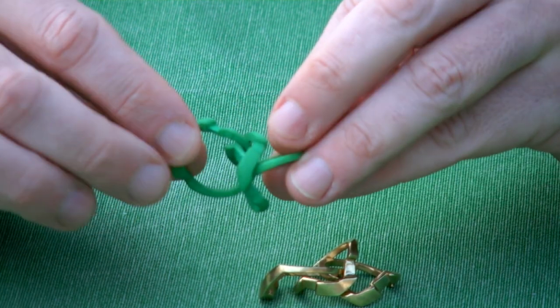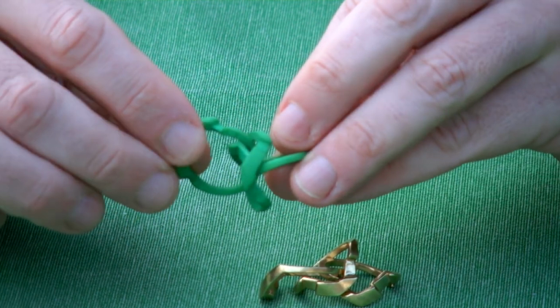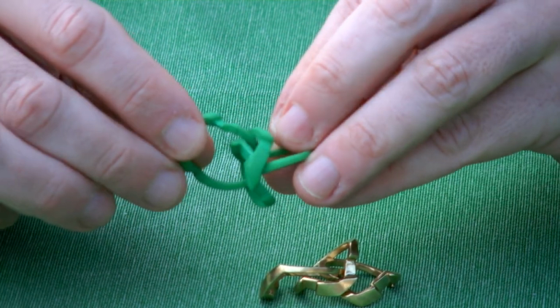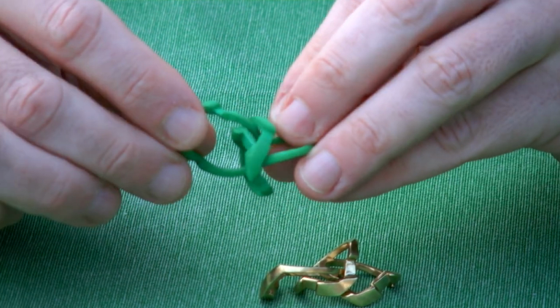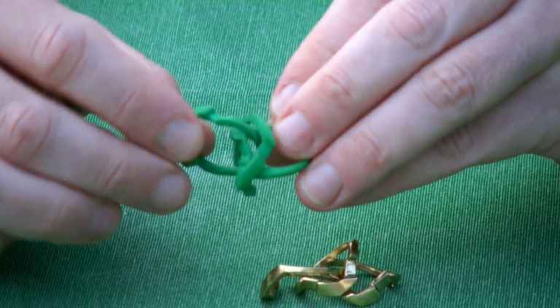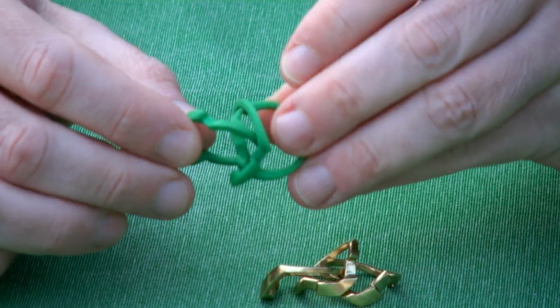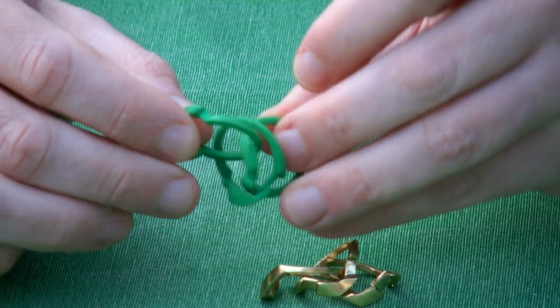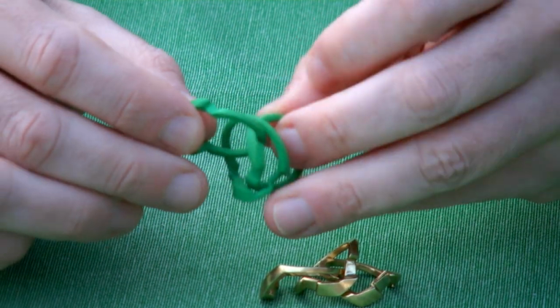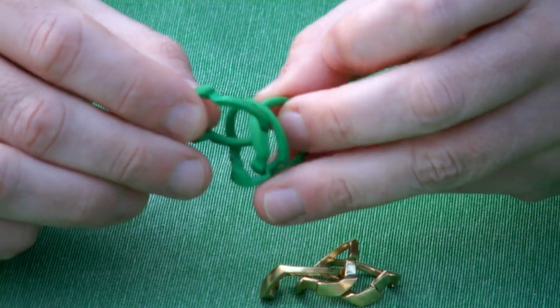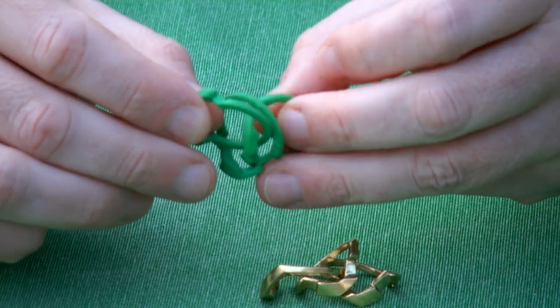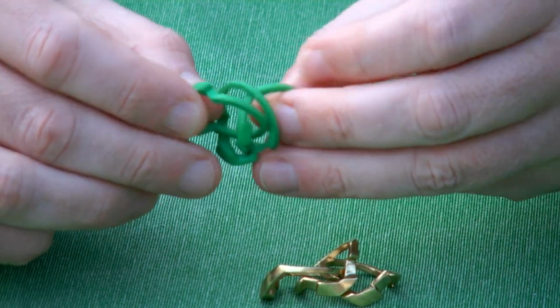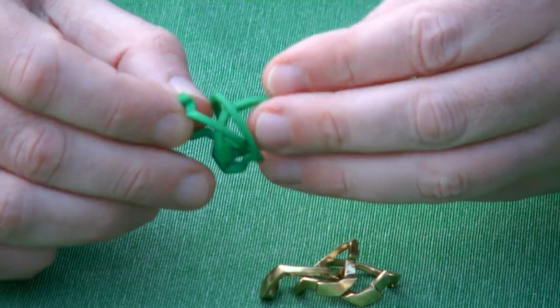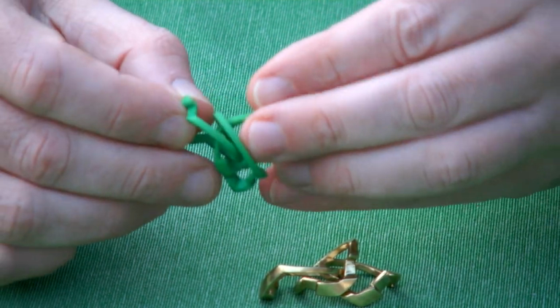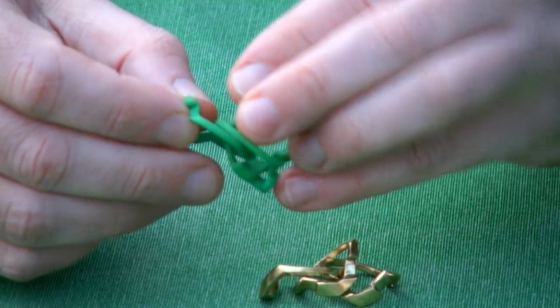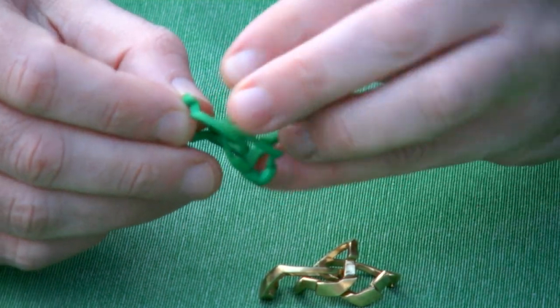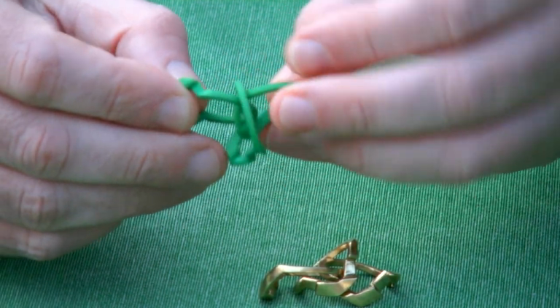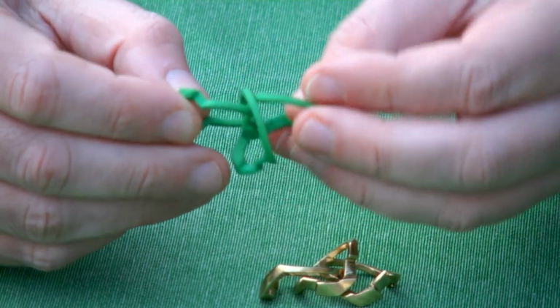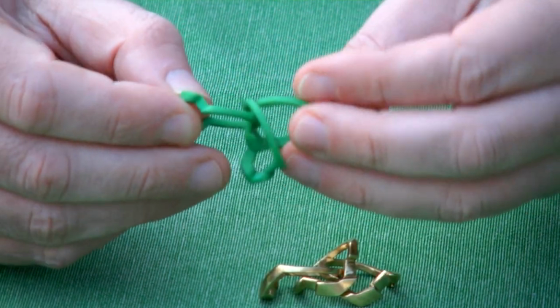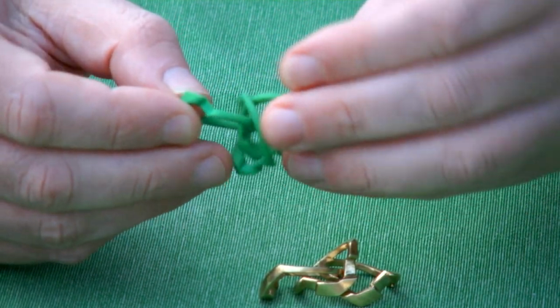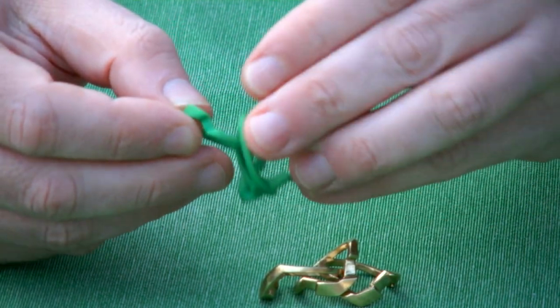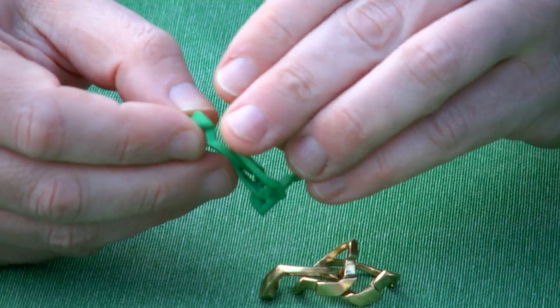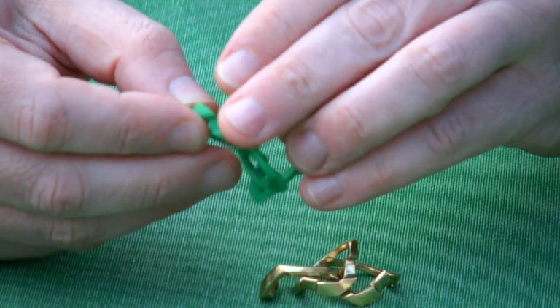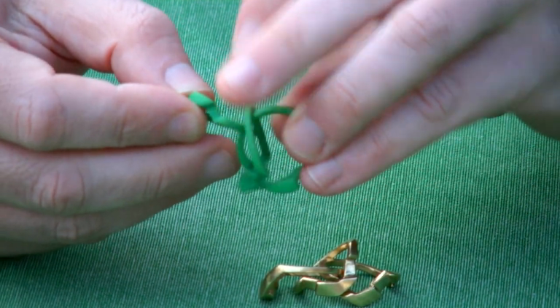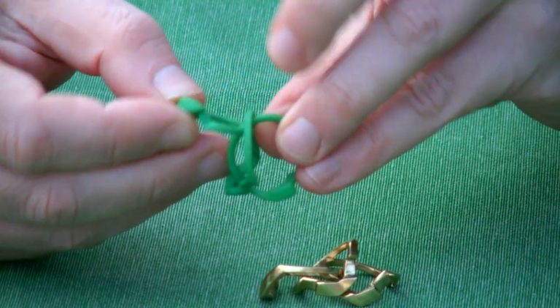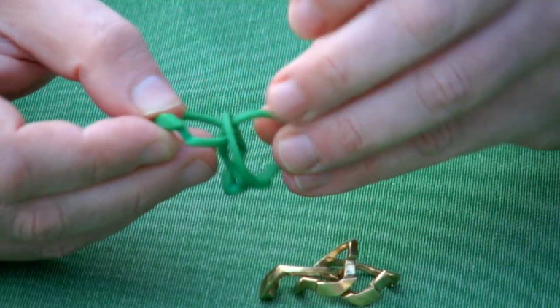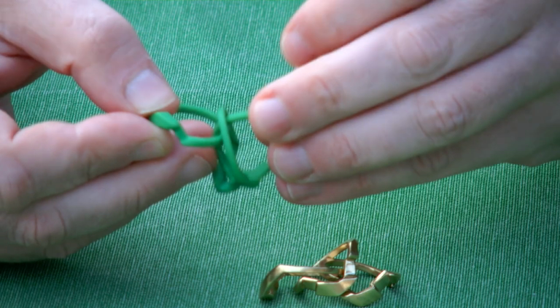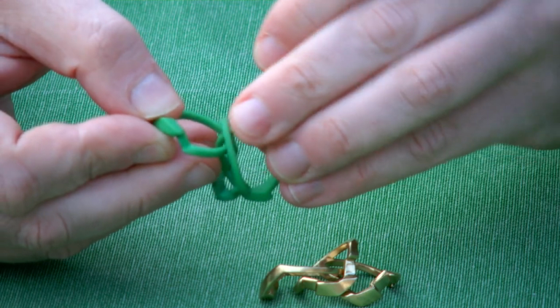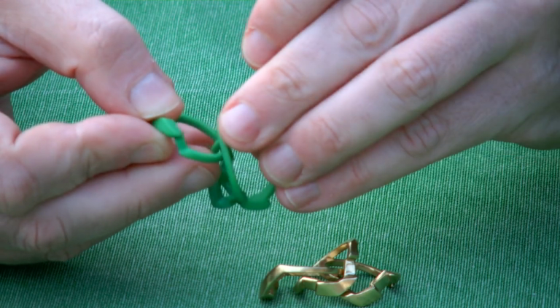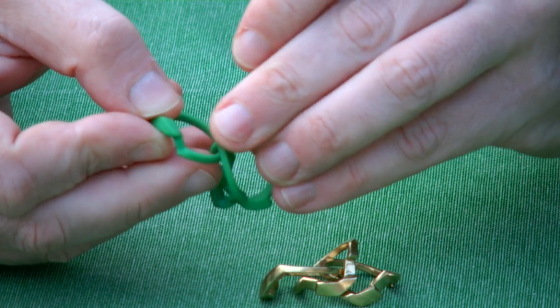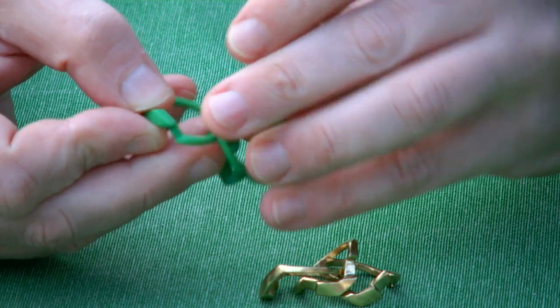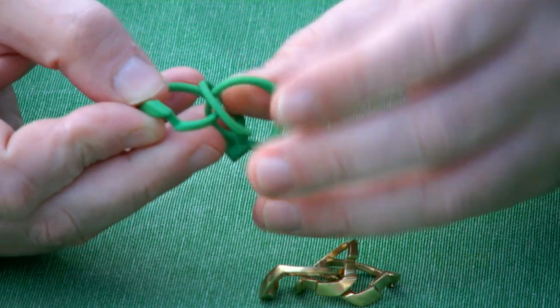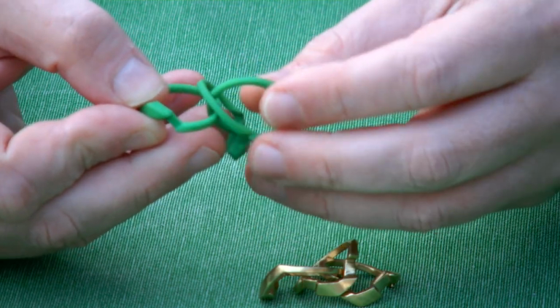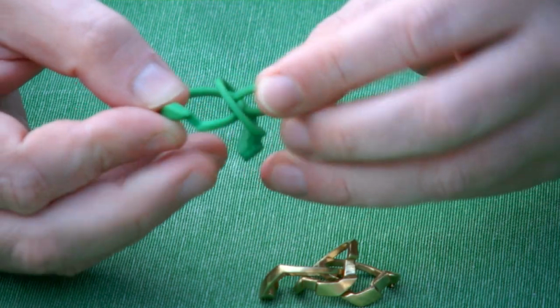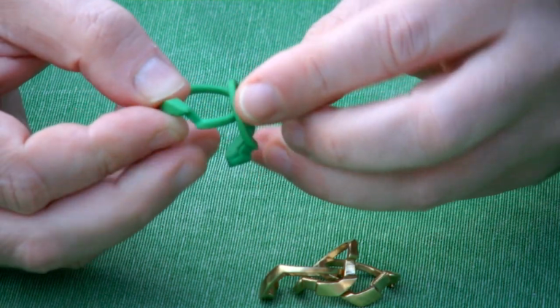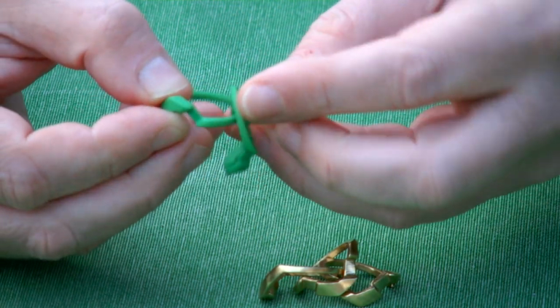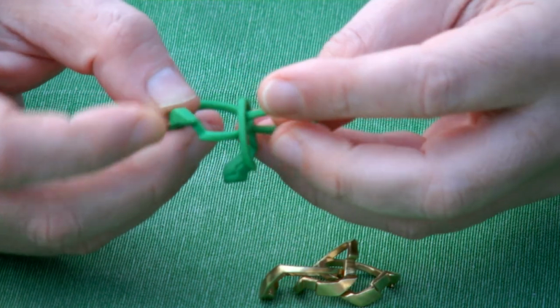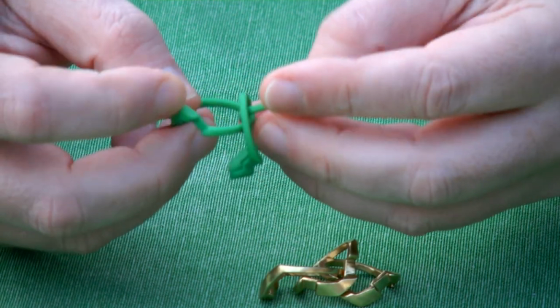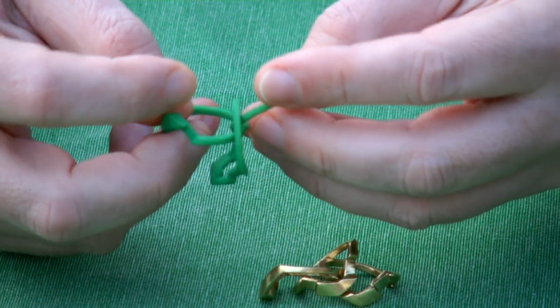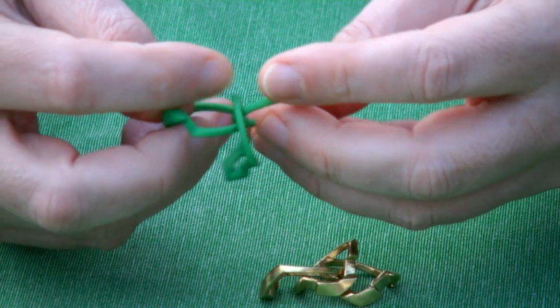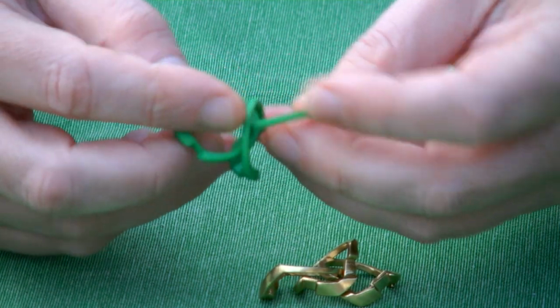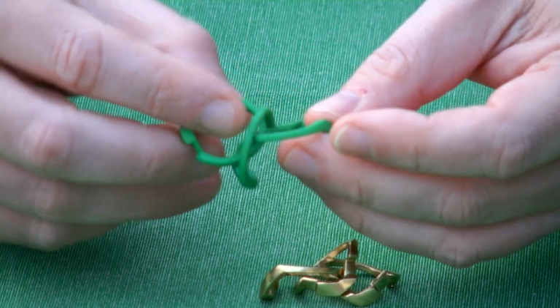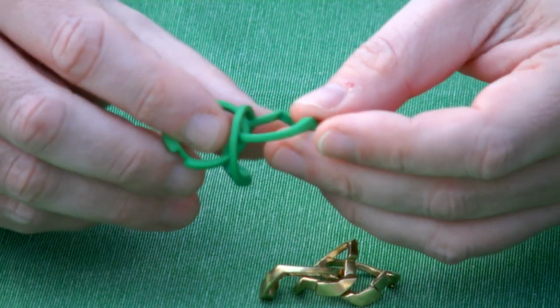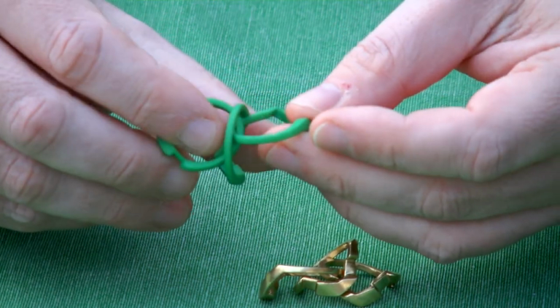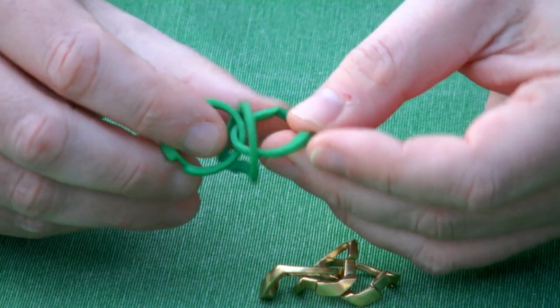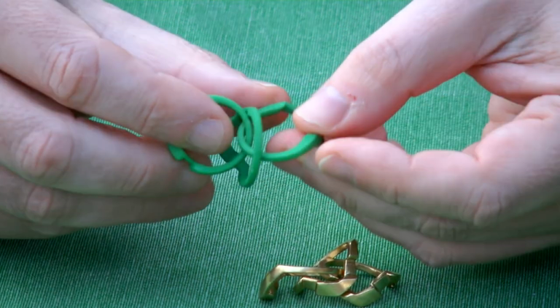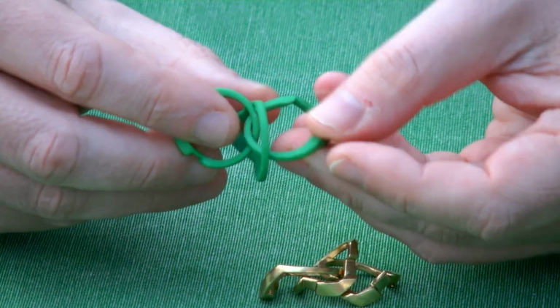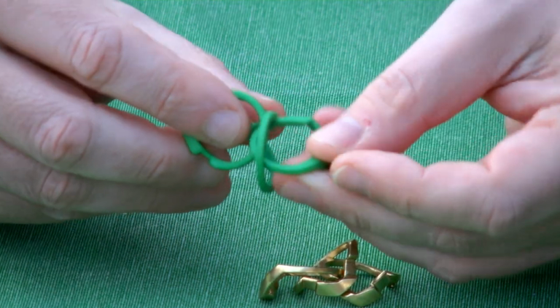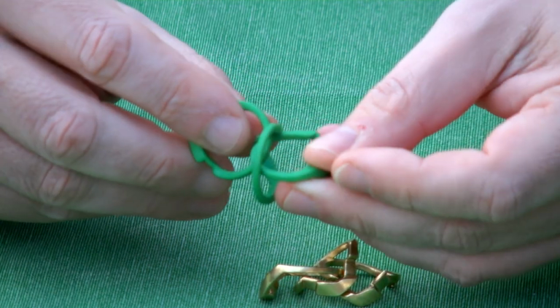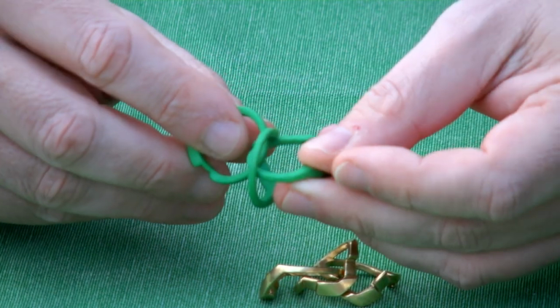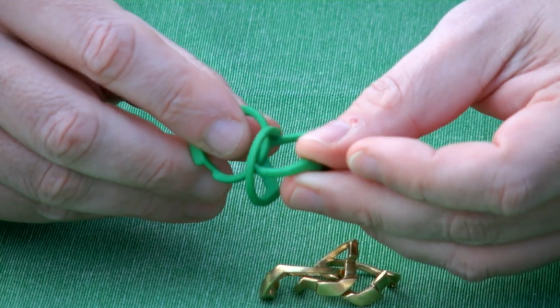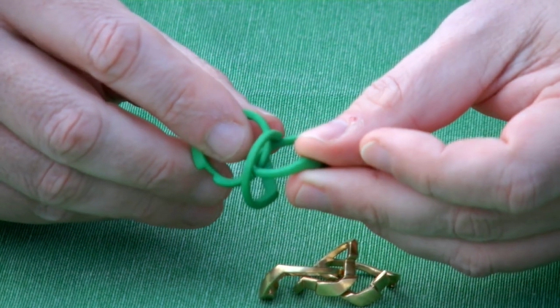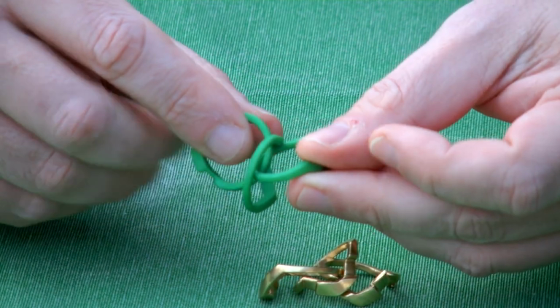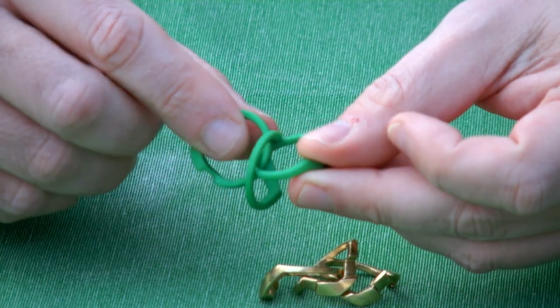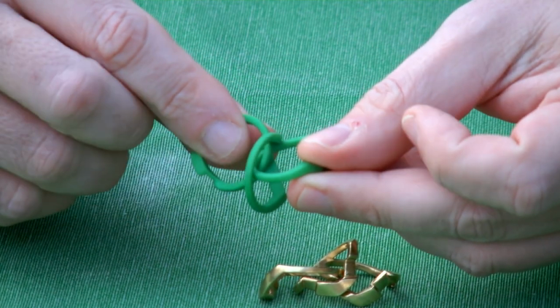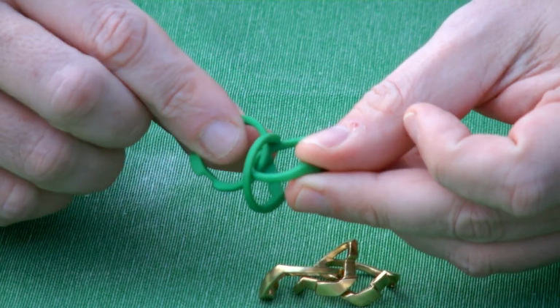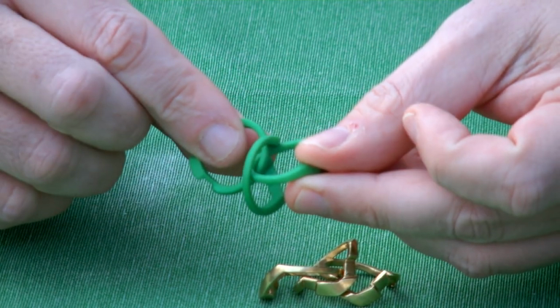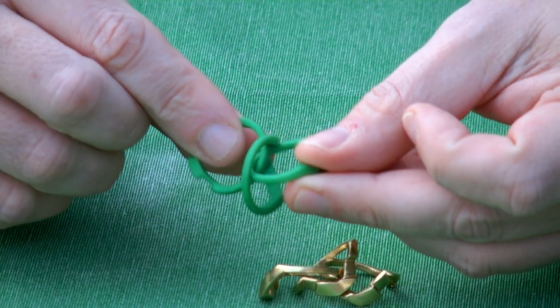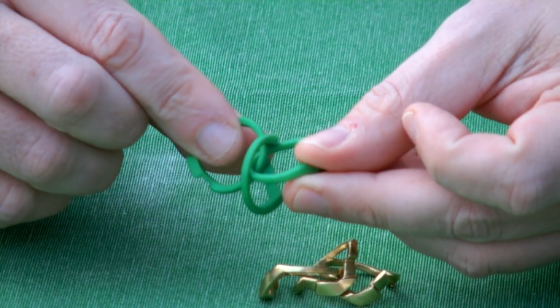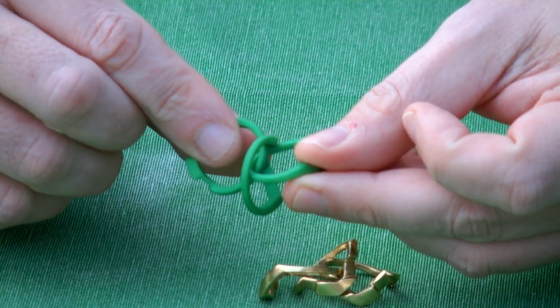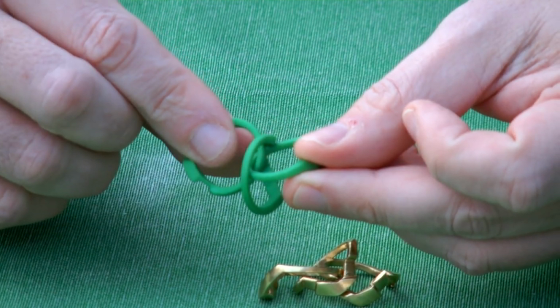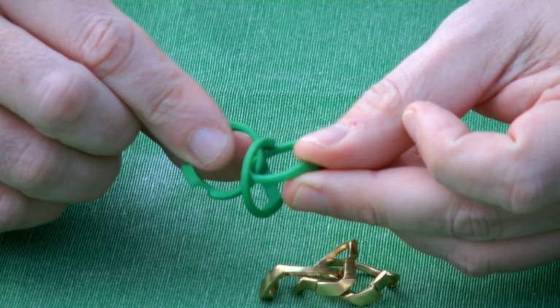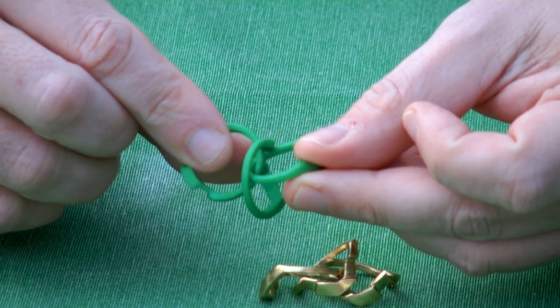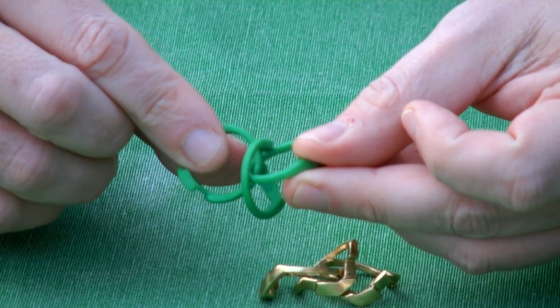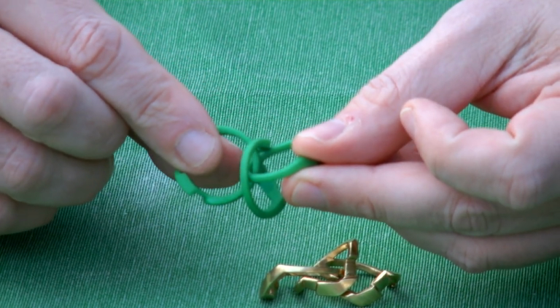And again, you can see there are two rings going through each other, and the third ring is going around the other two.